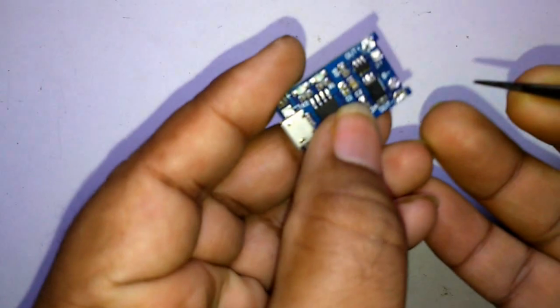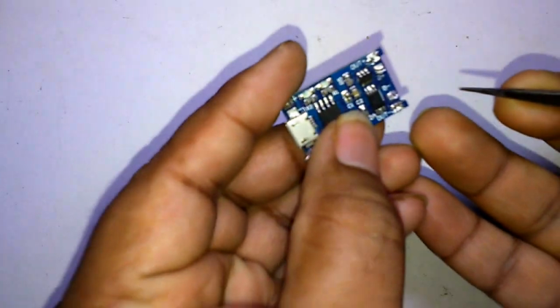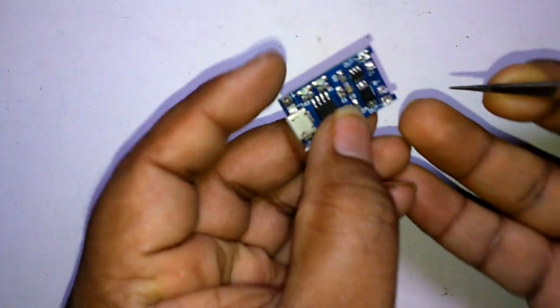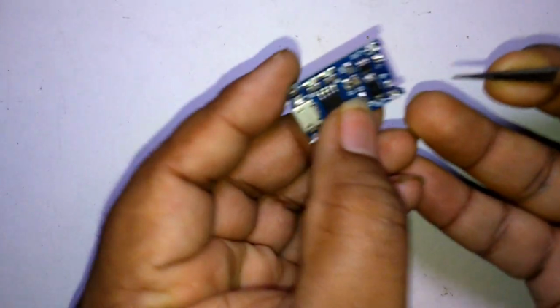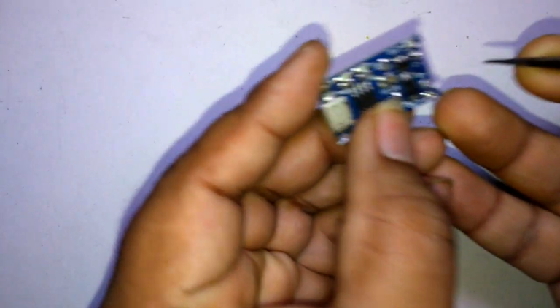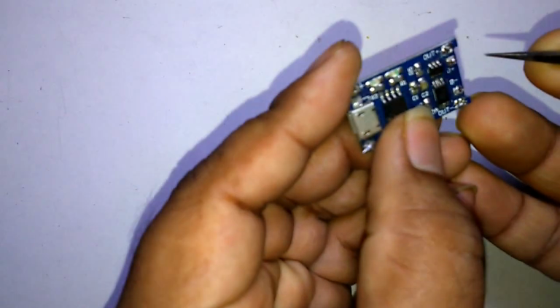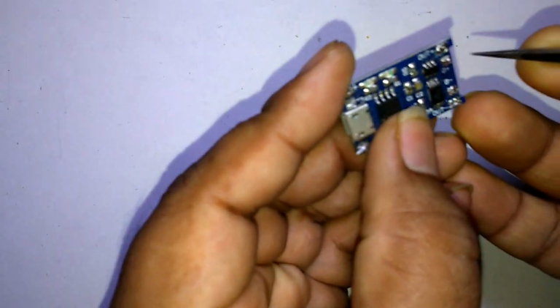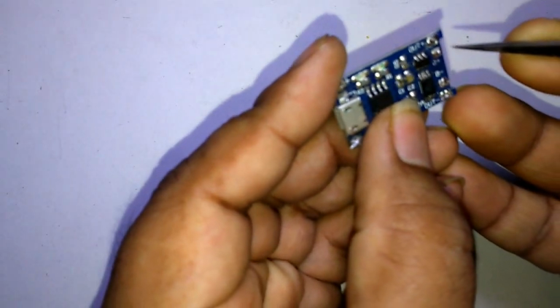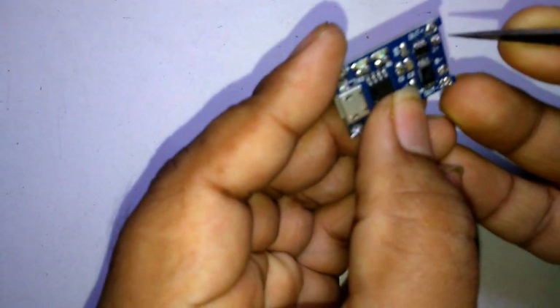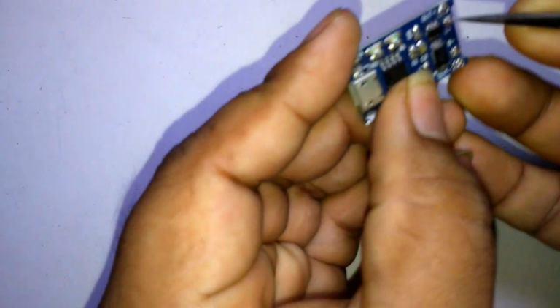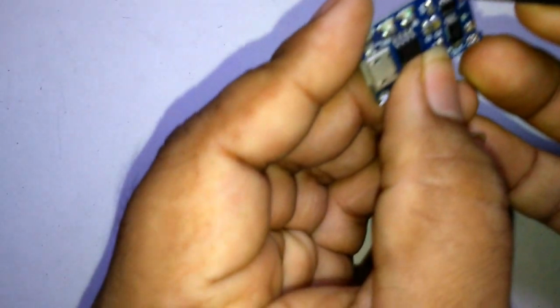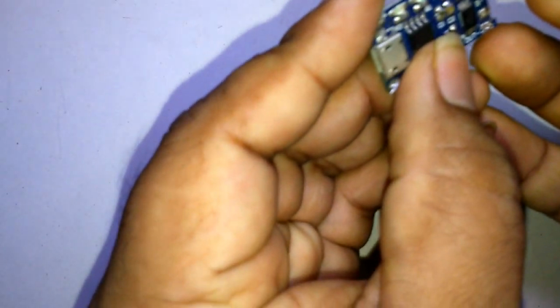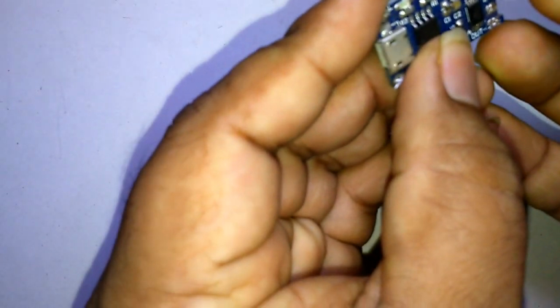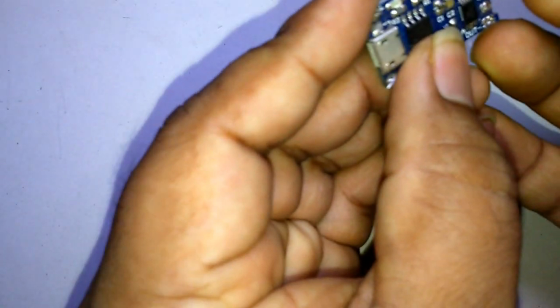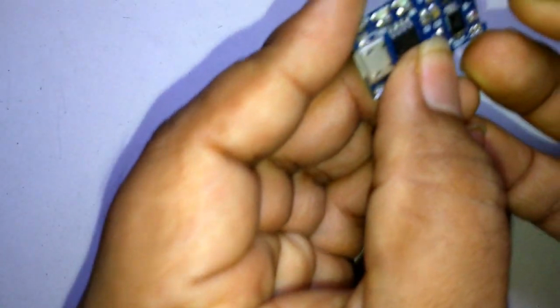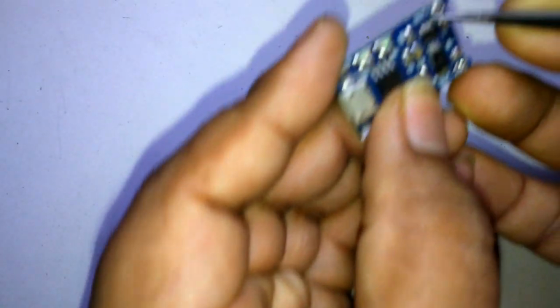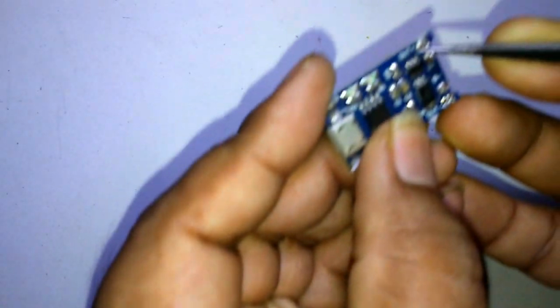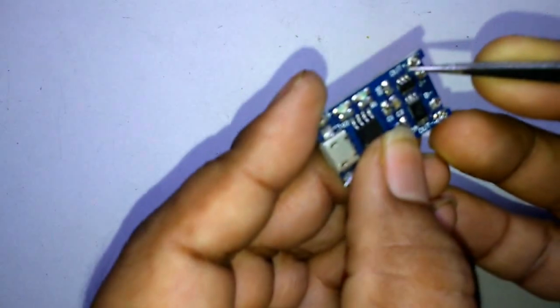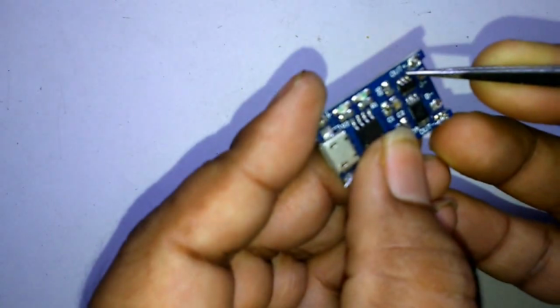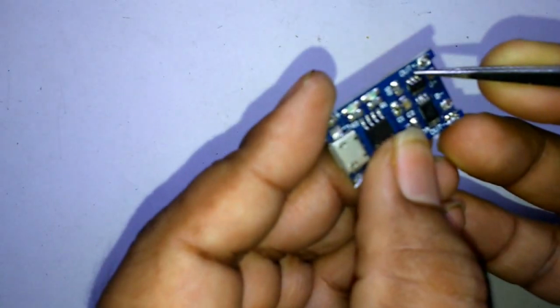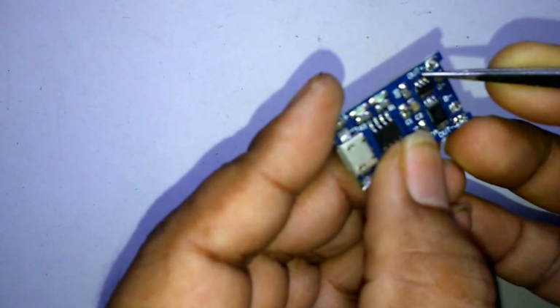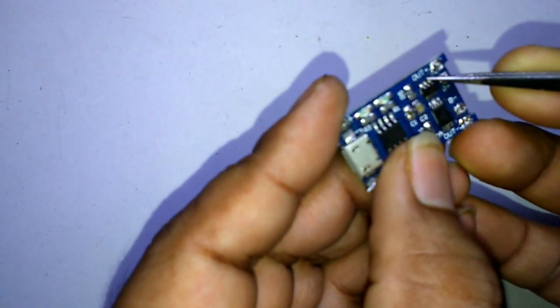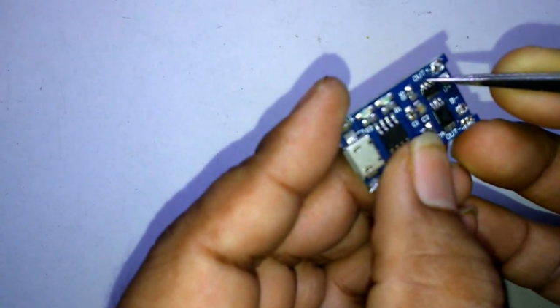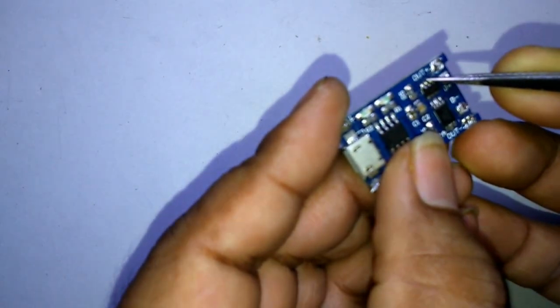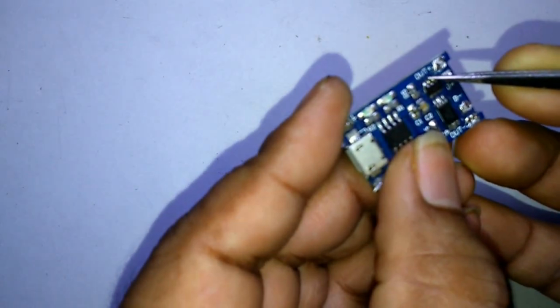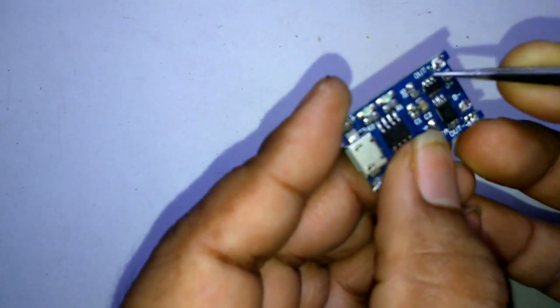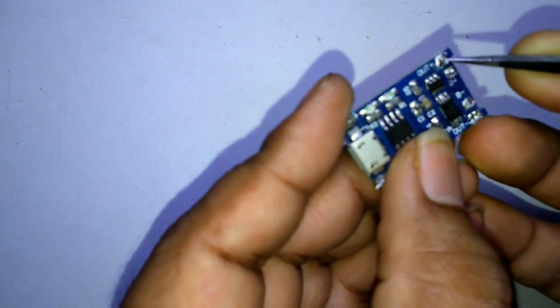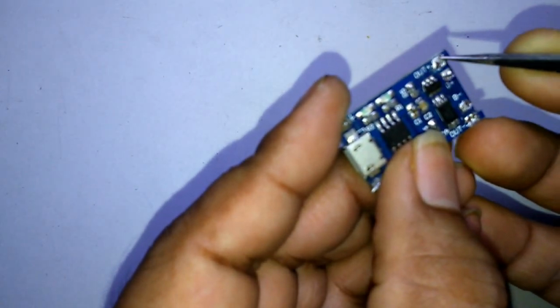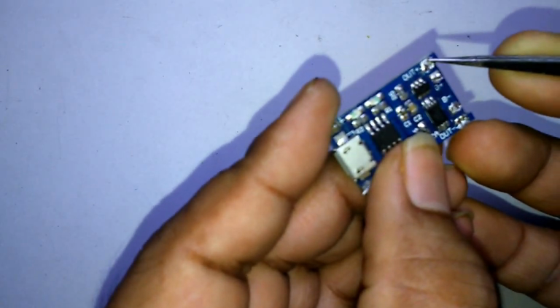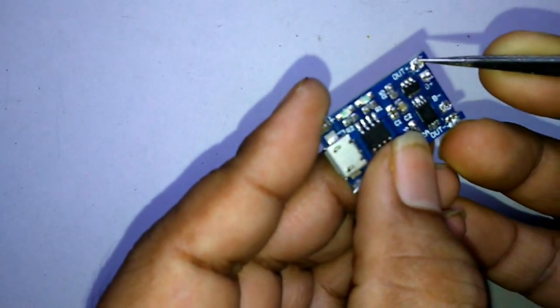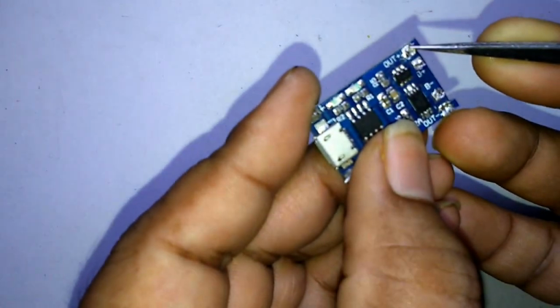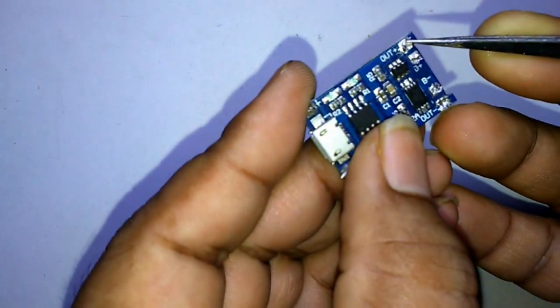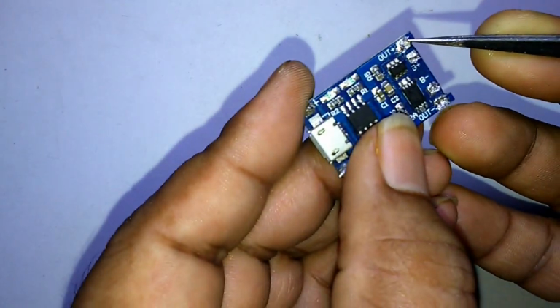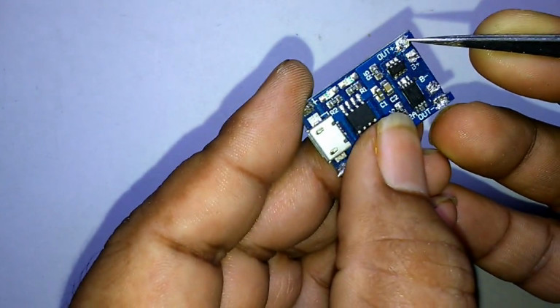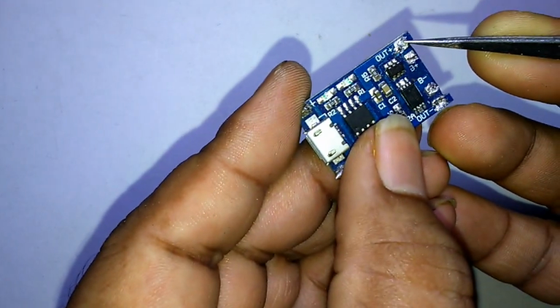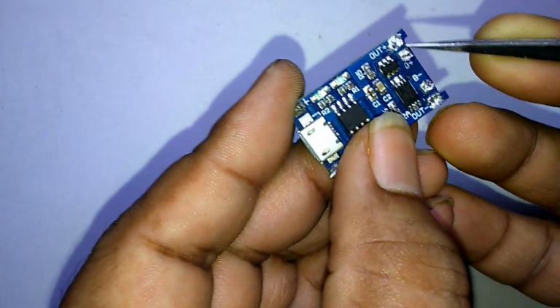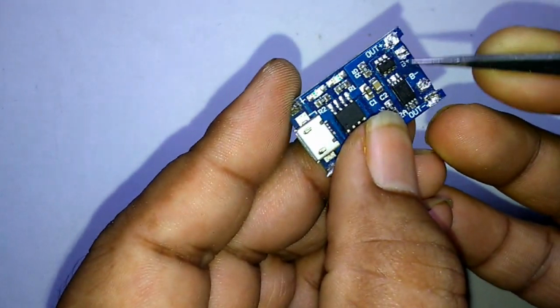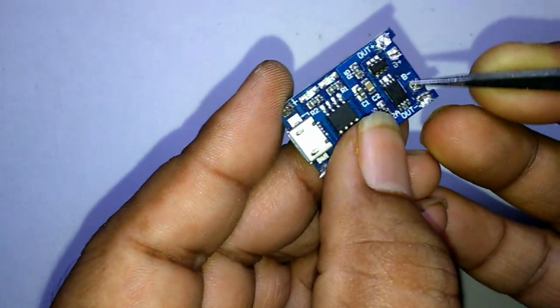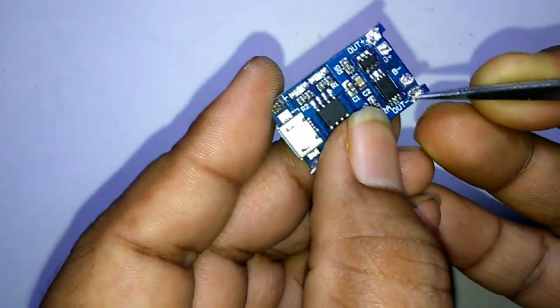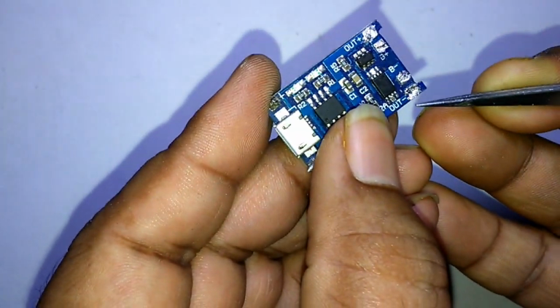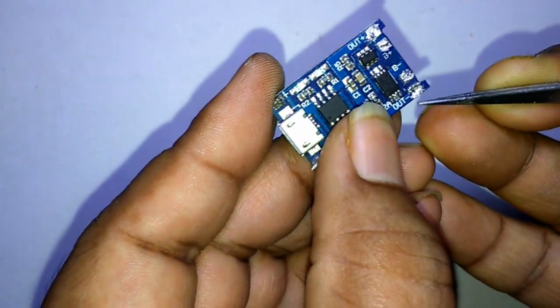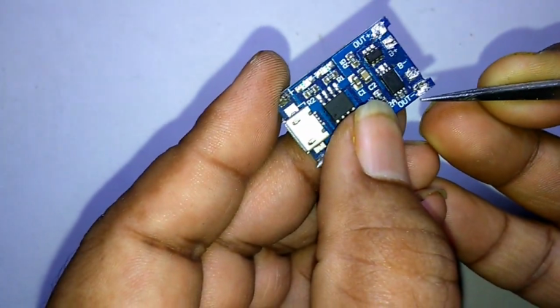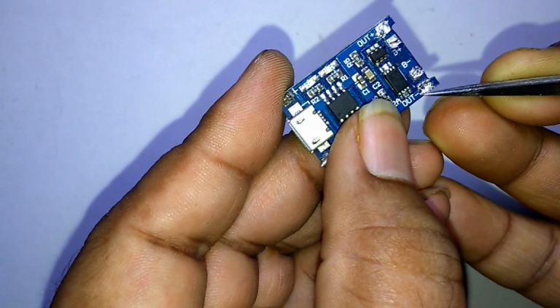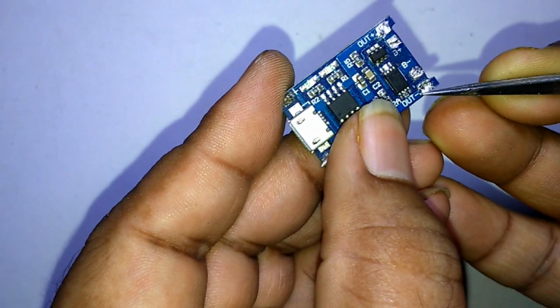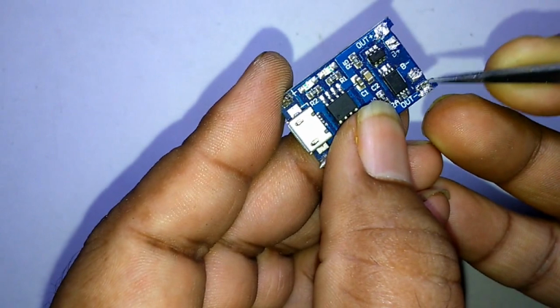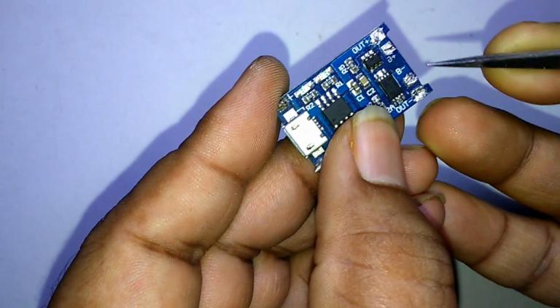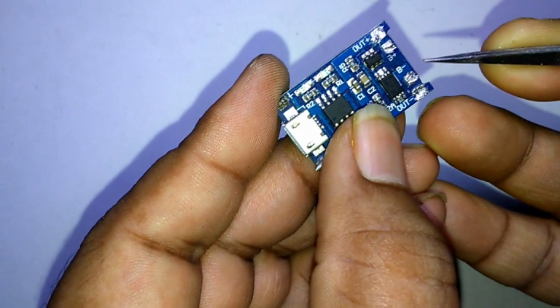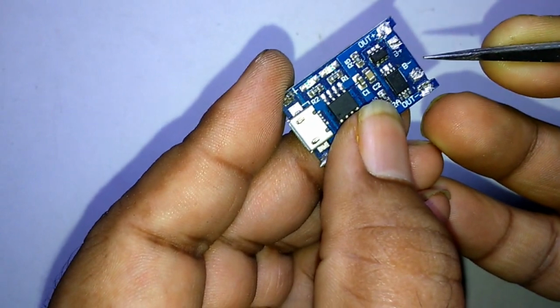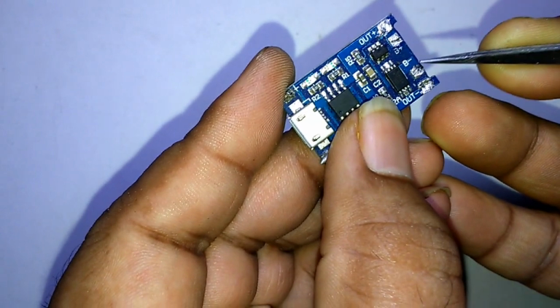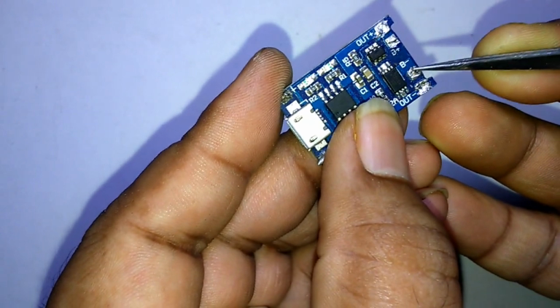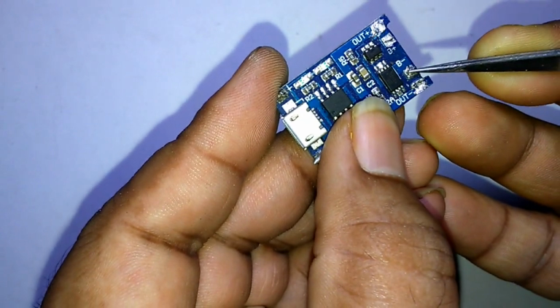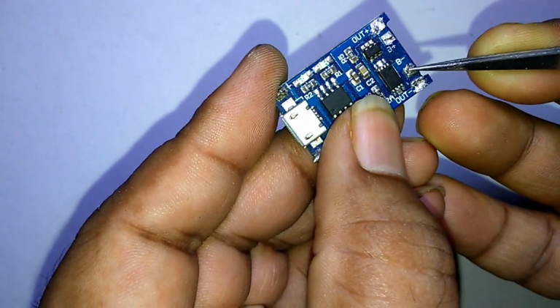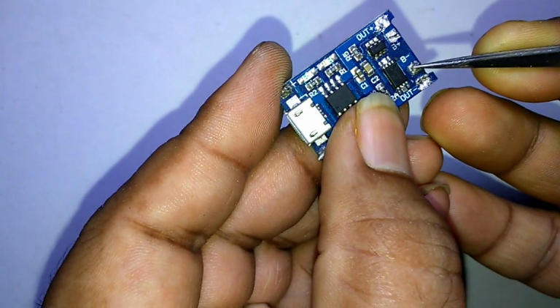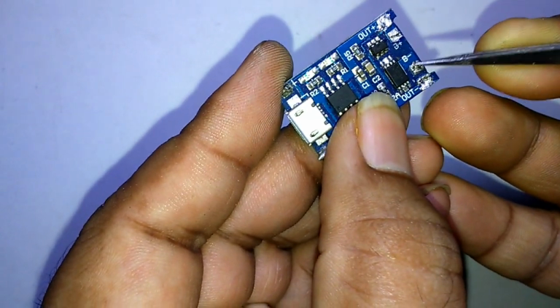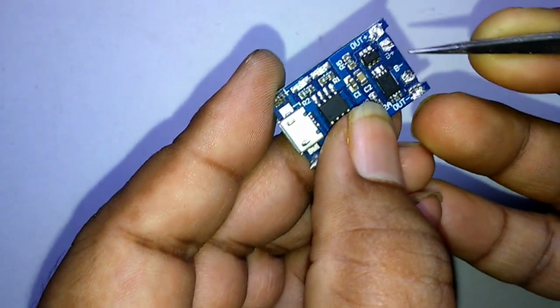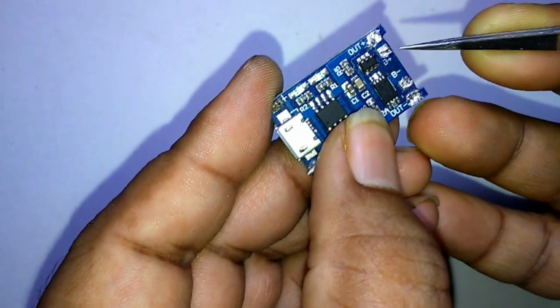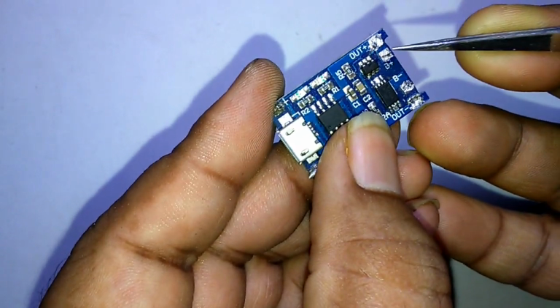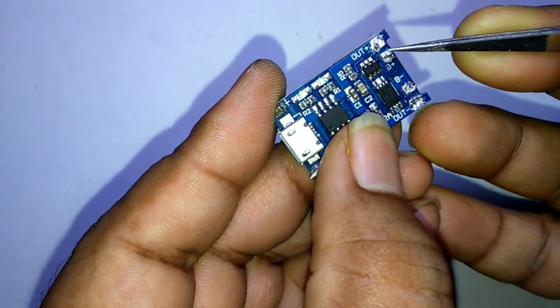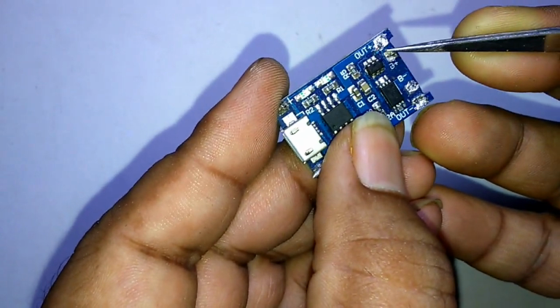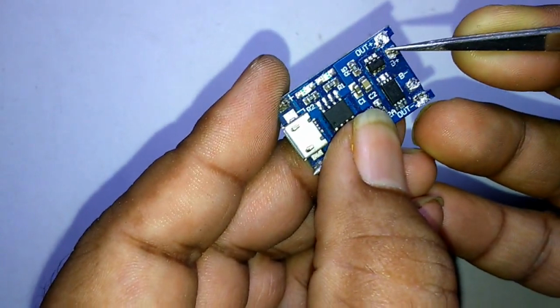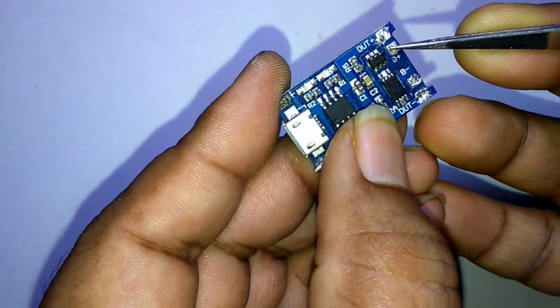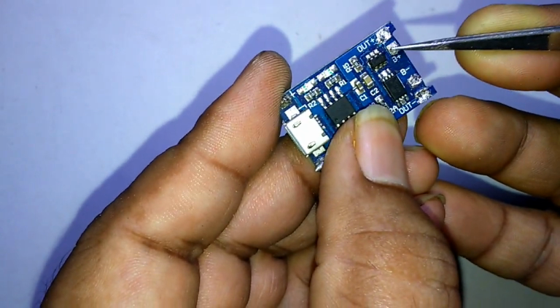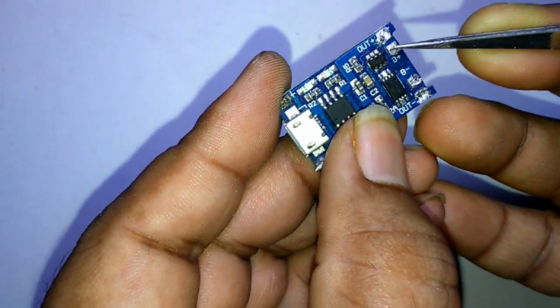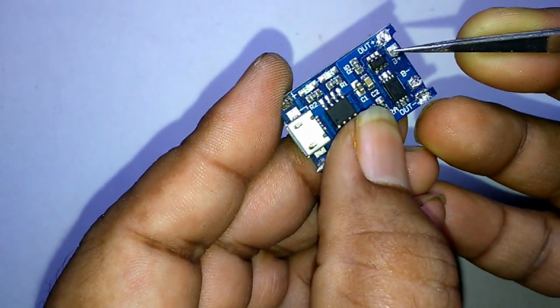This is the output positive, this is the output negative, this is the battery negative, and this is the battery positive.